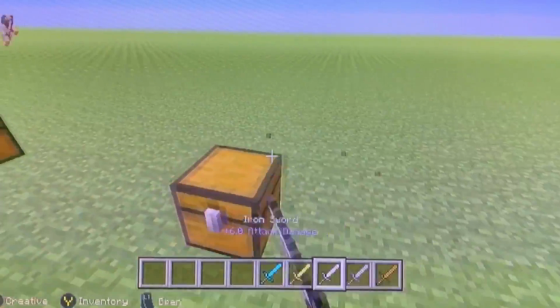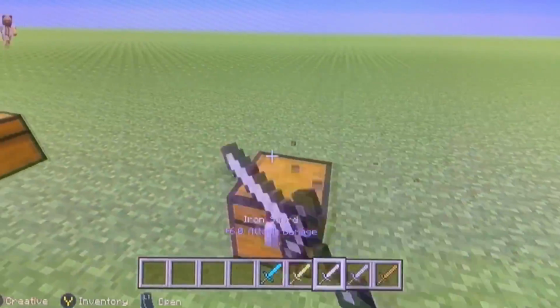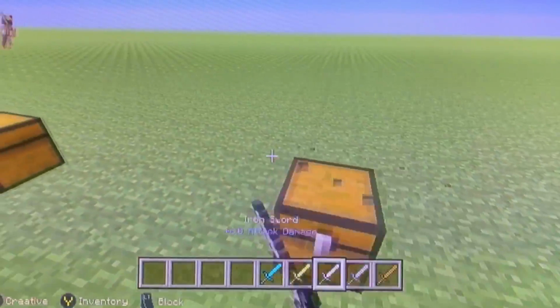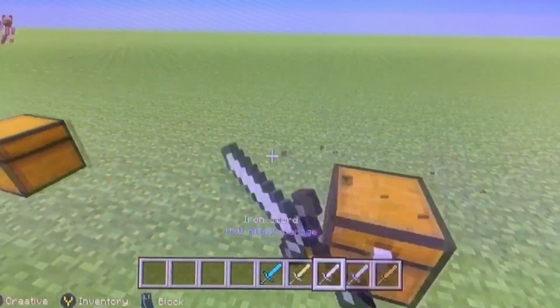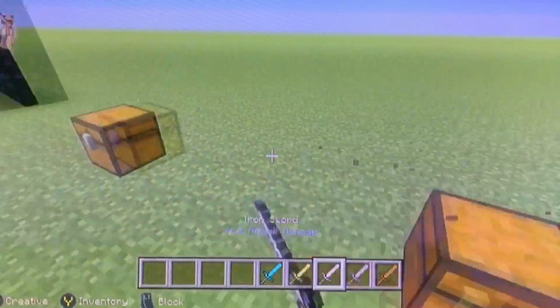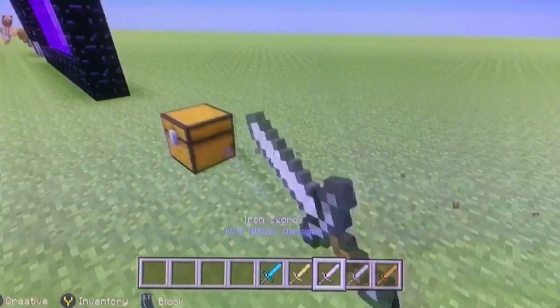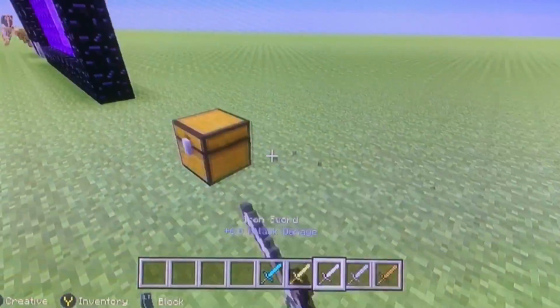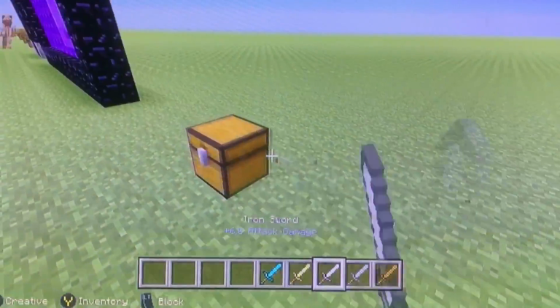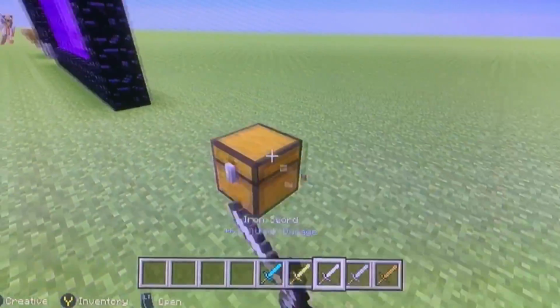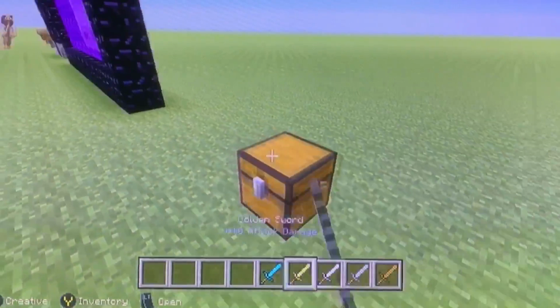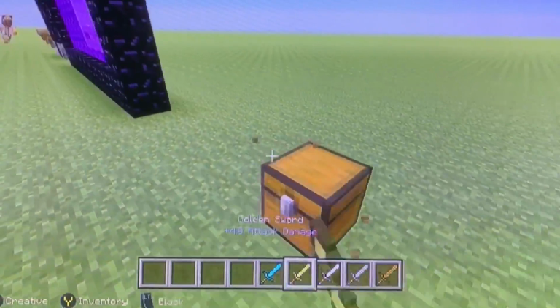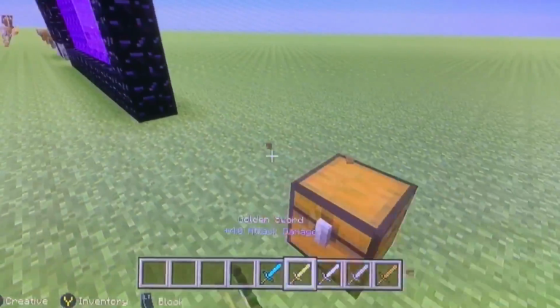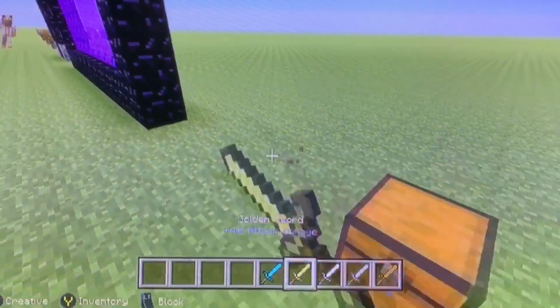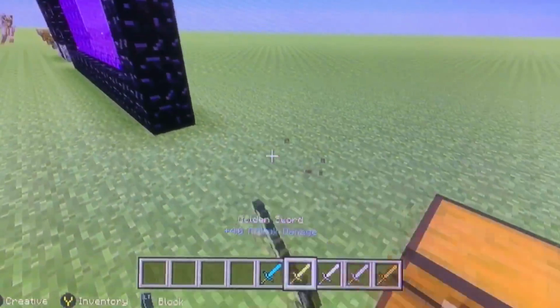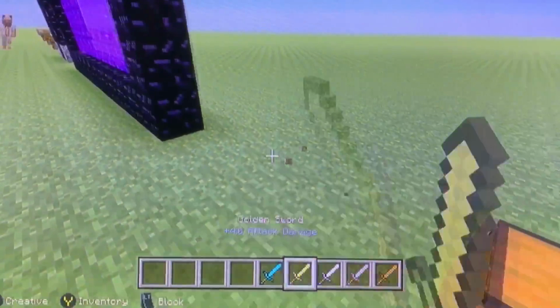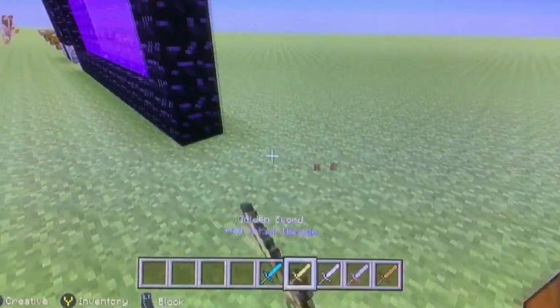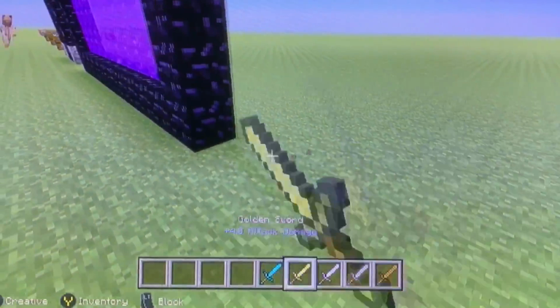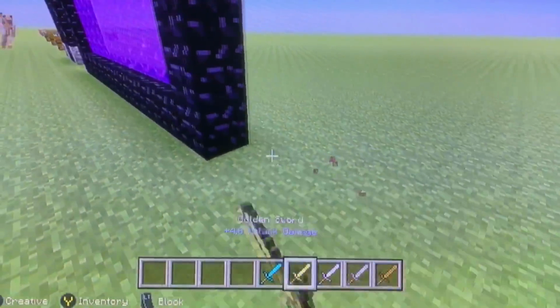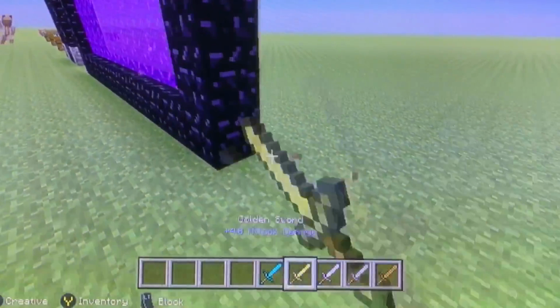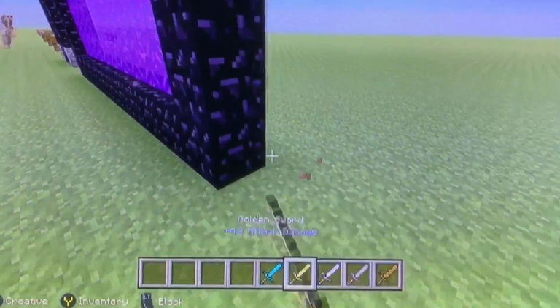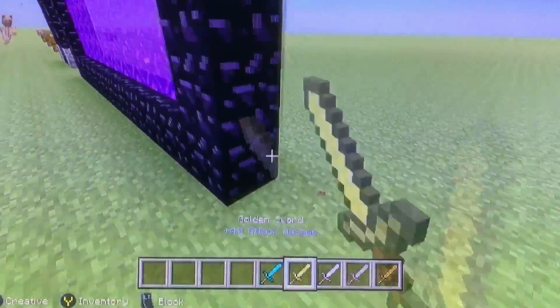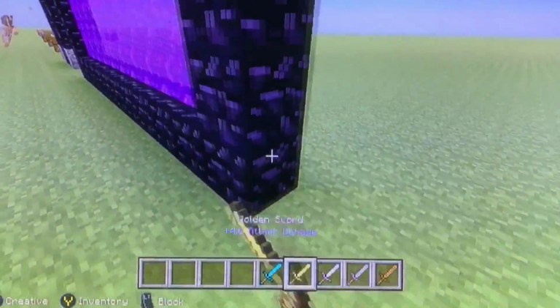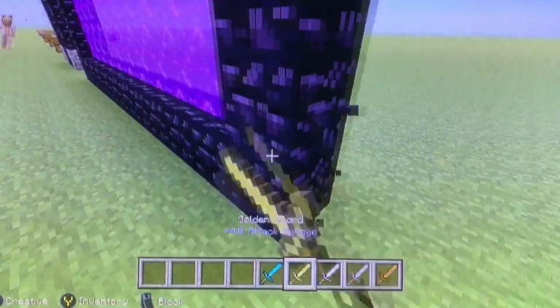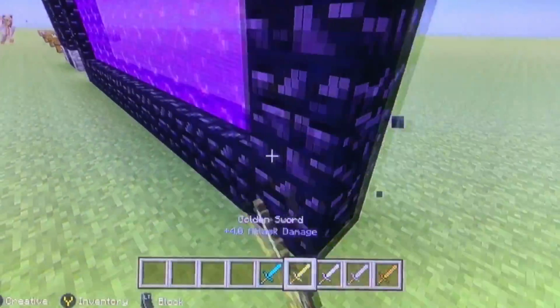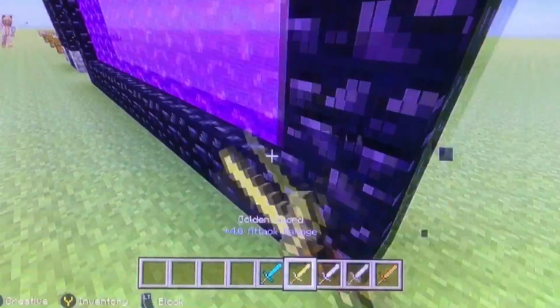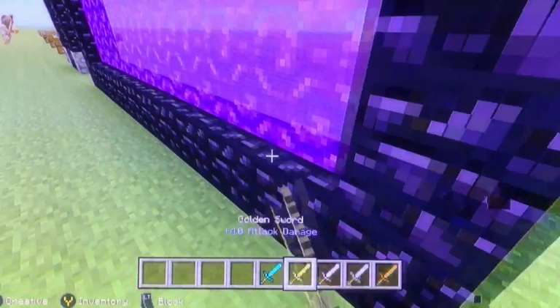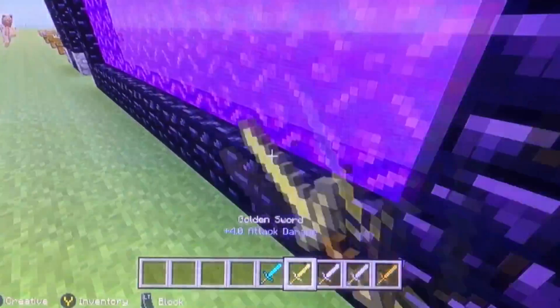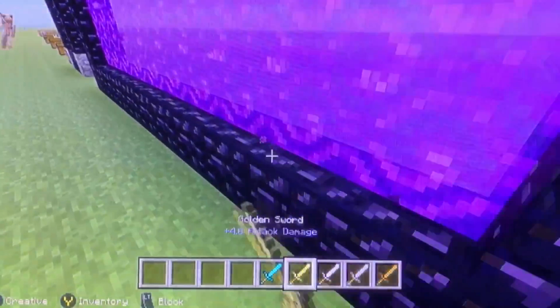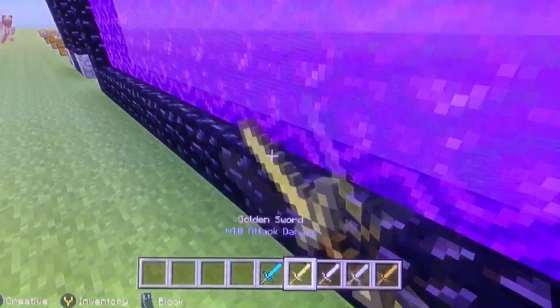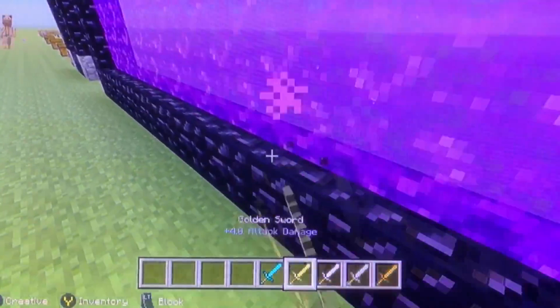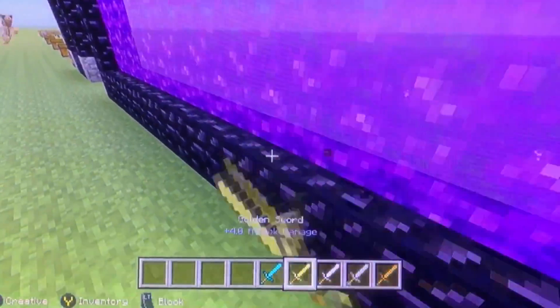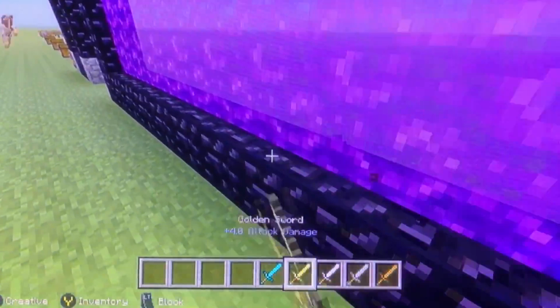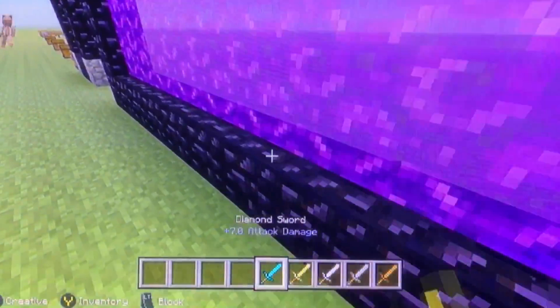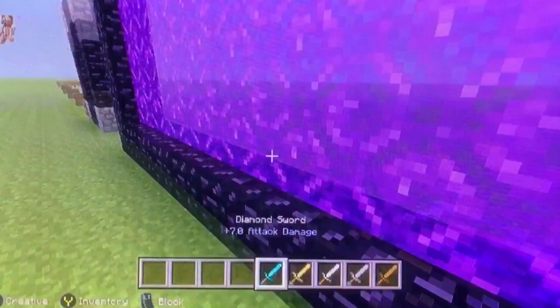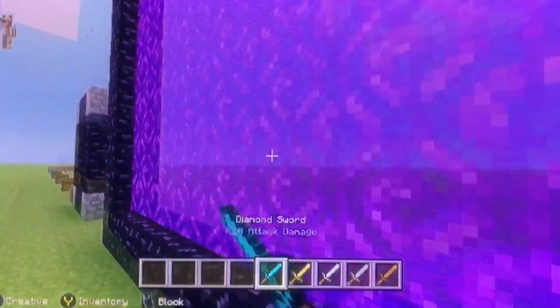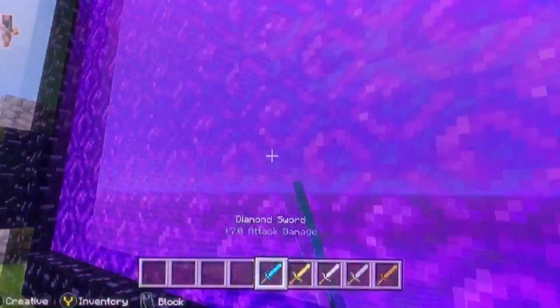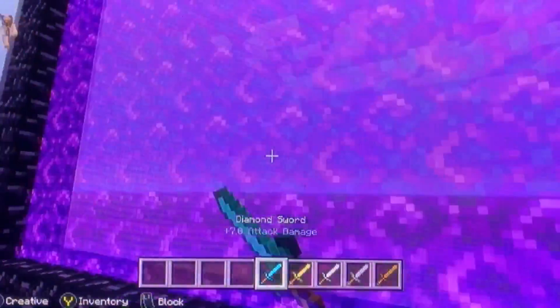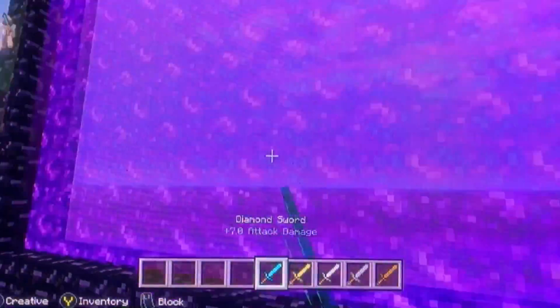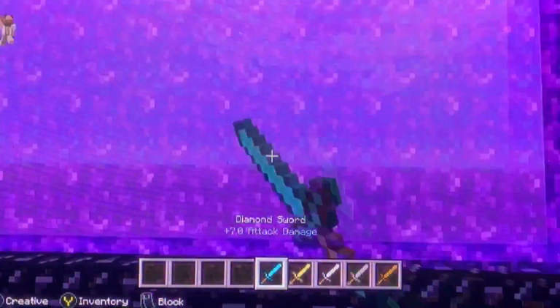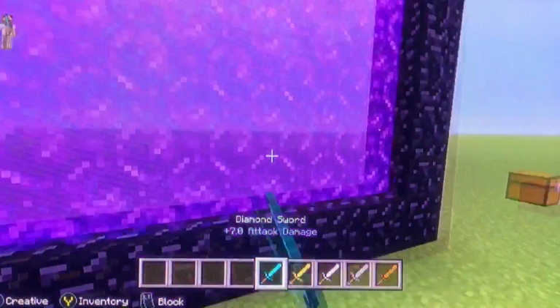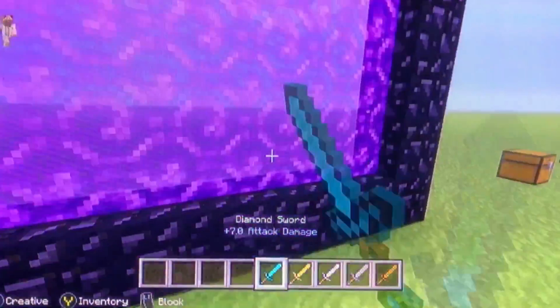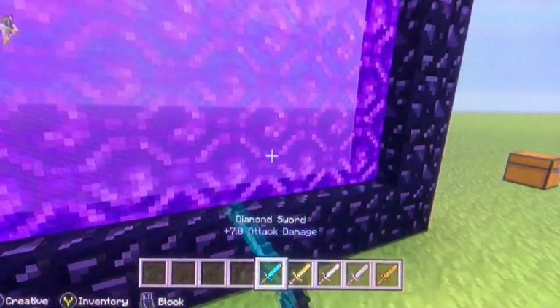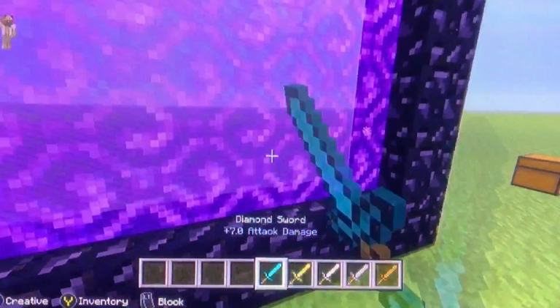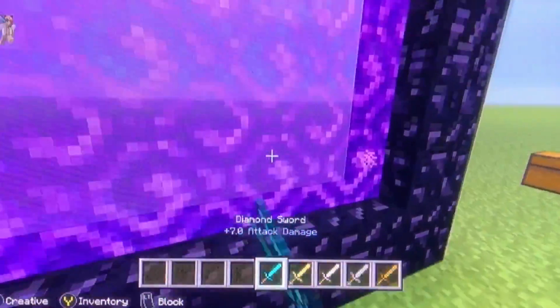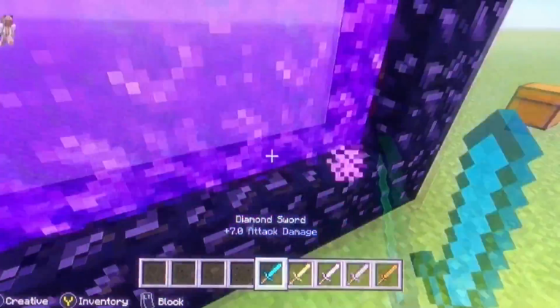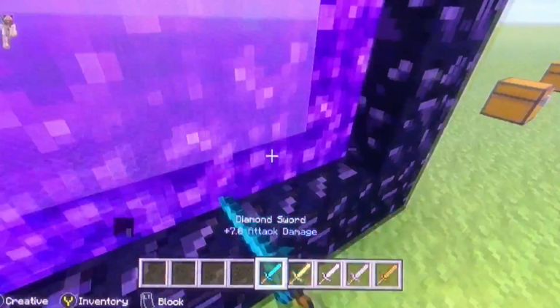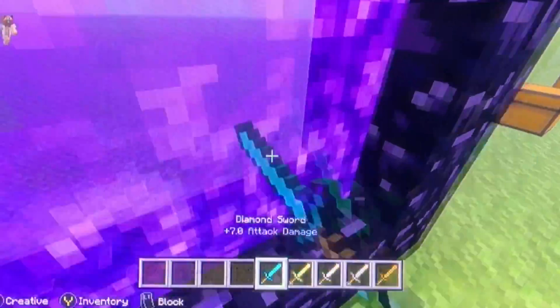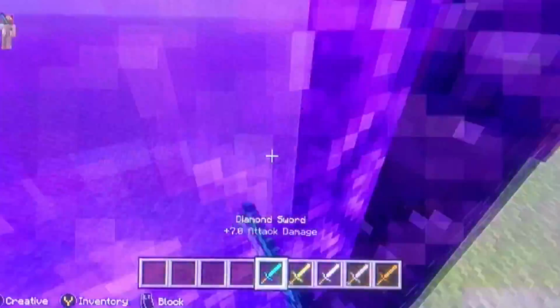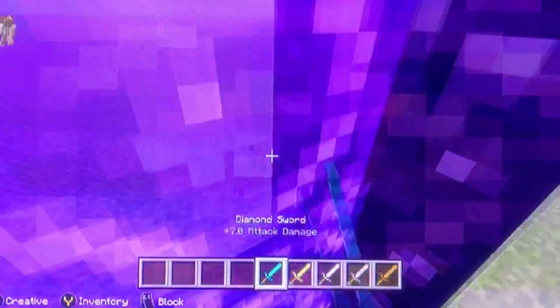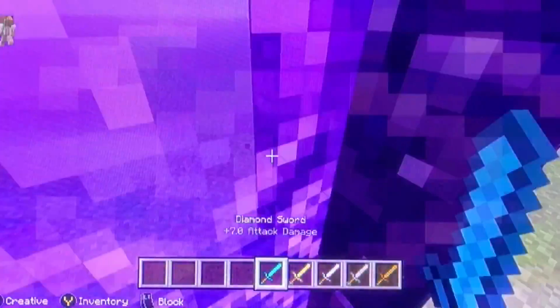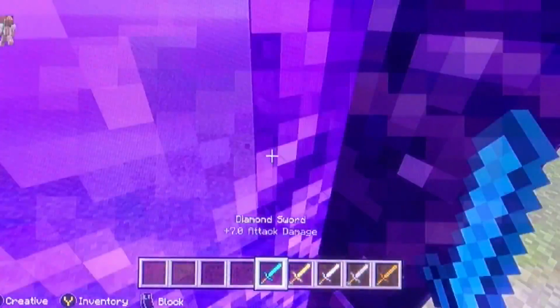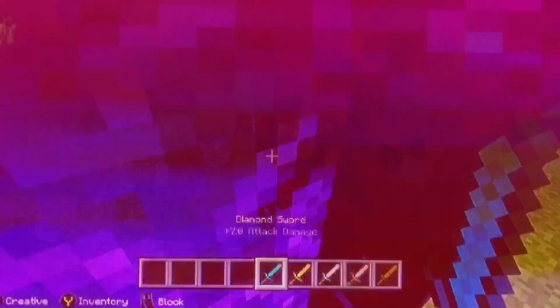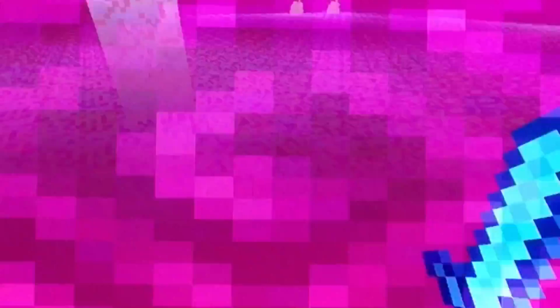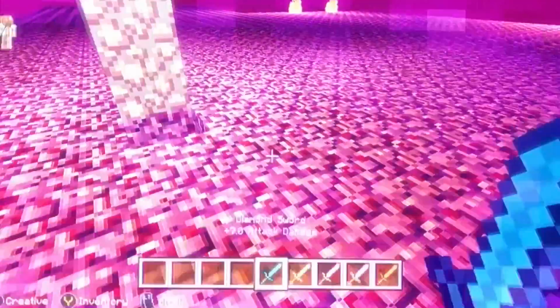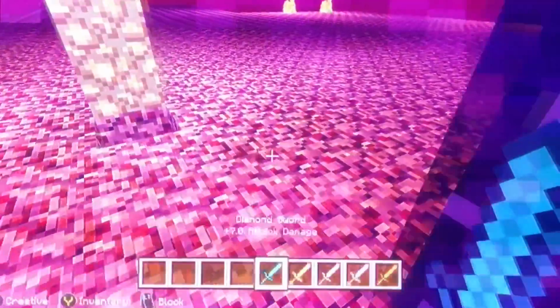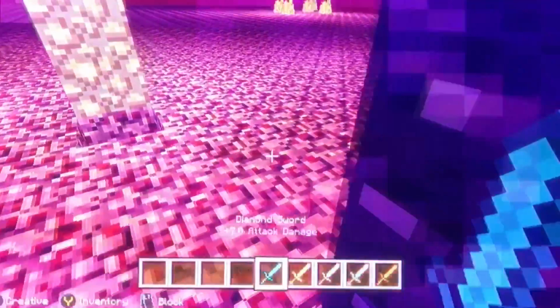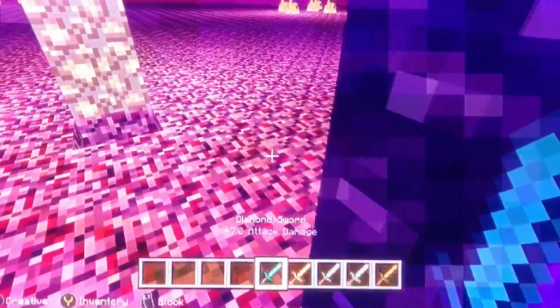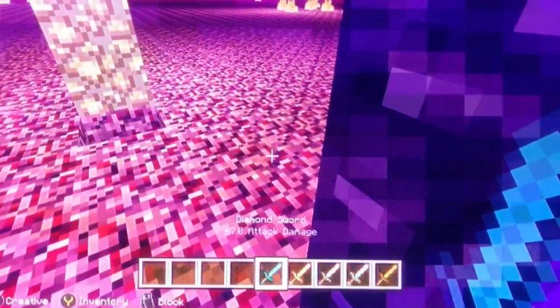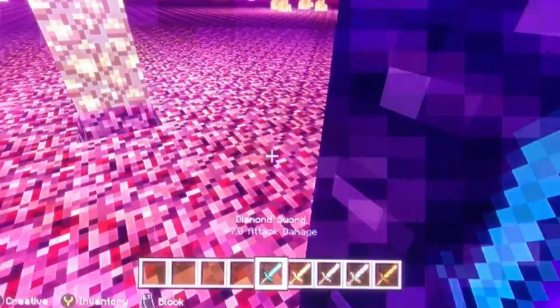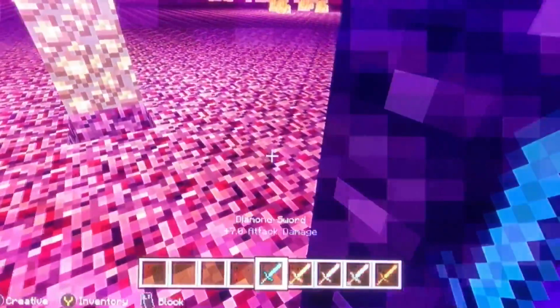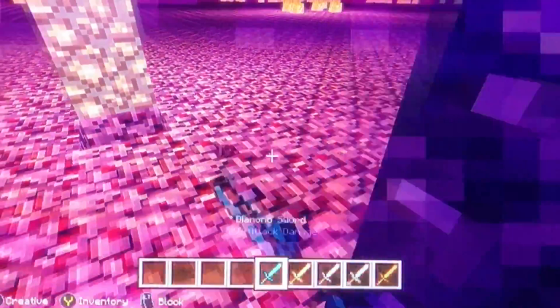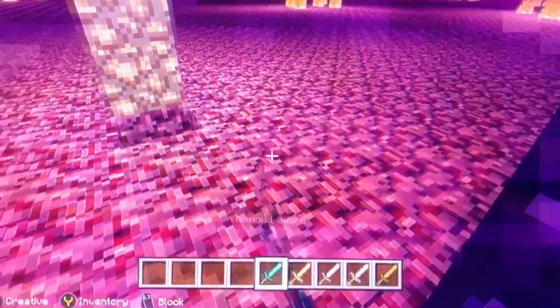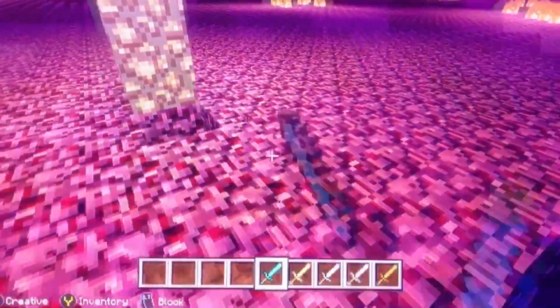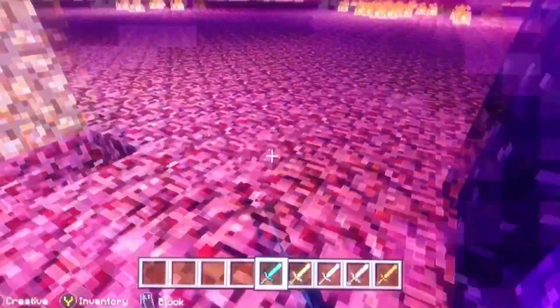What I'm showing here is that you cannot break blocks while holding a sword in creative mode — it just doesn't let you.